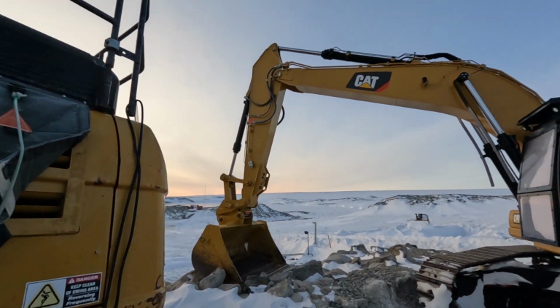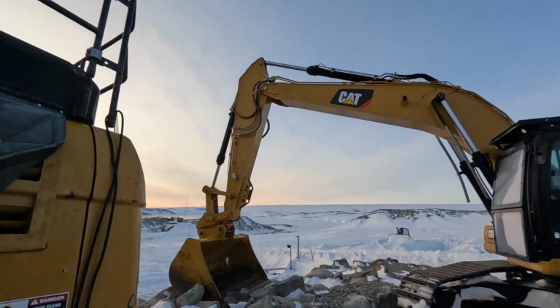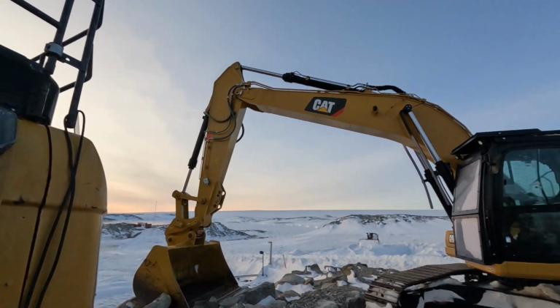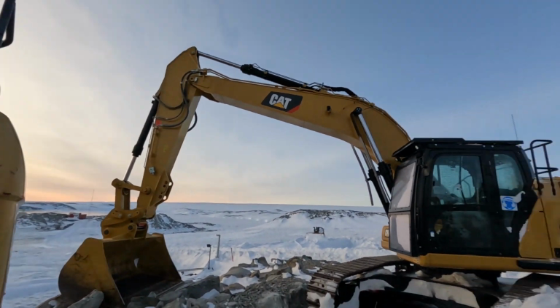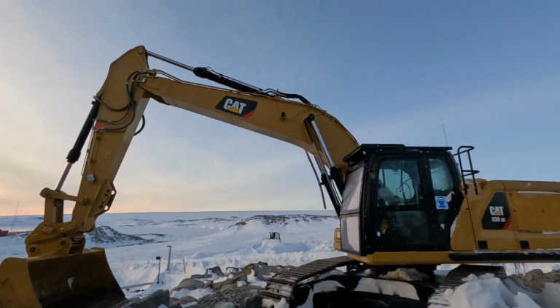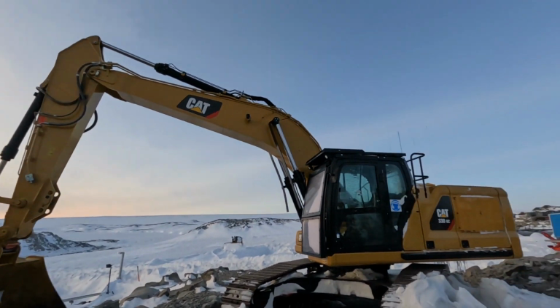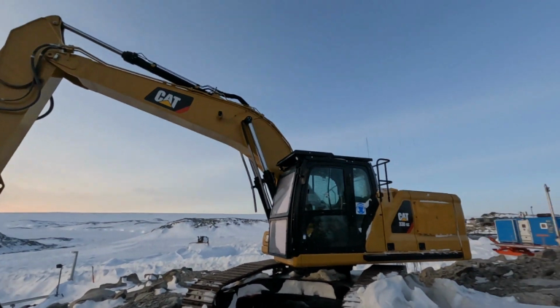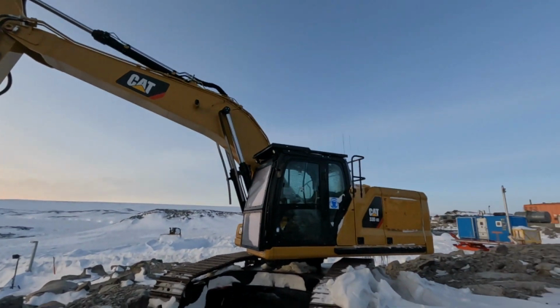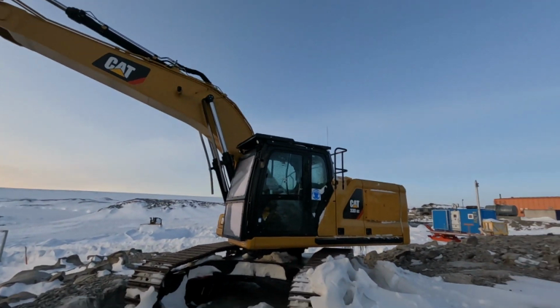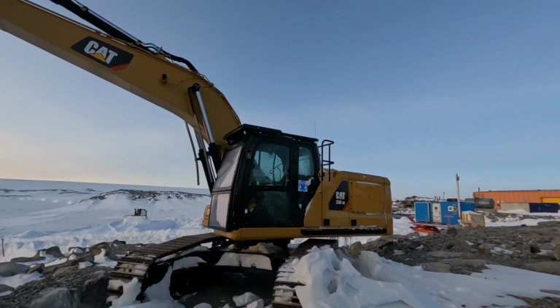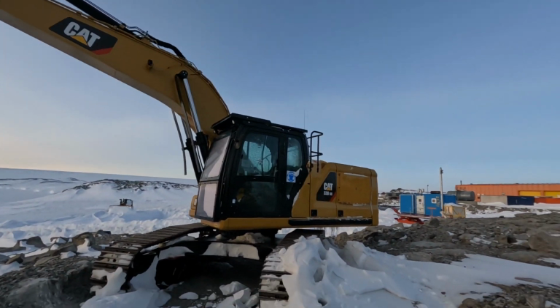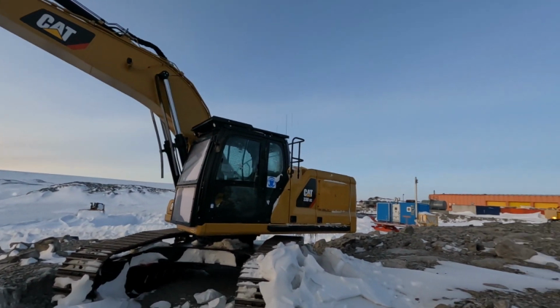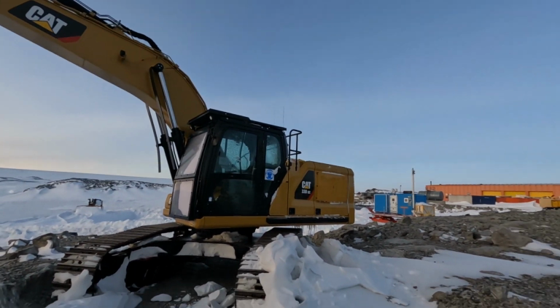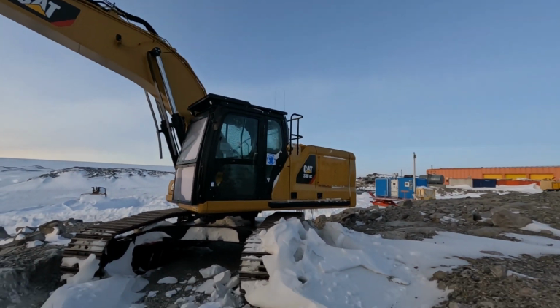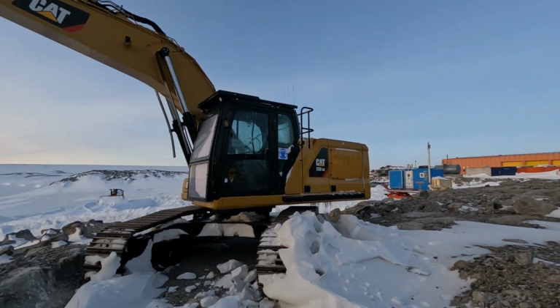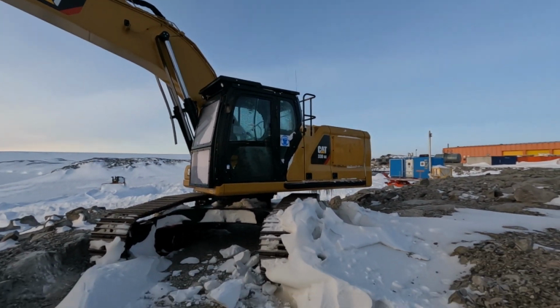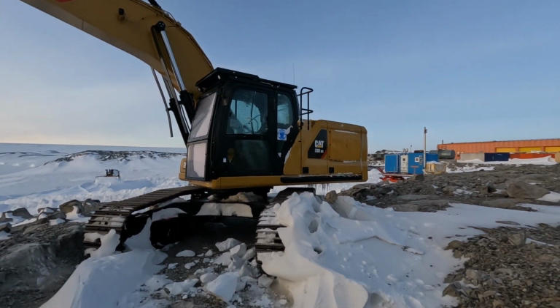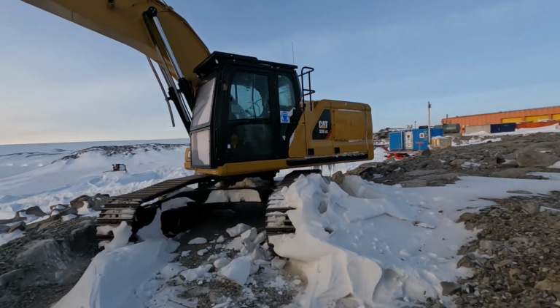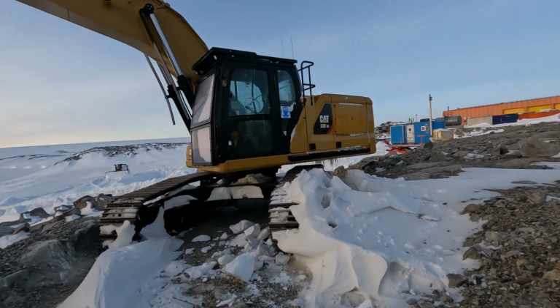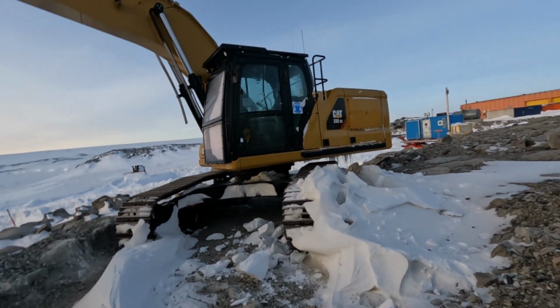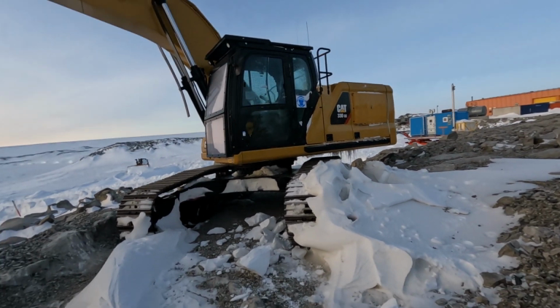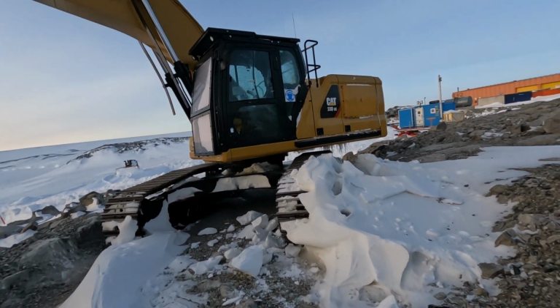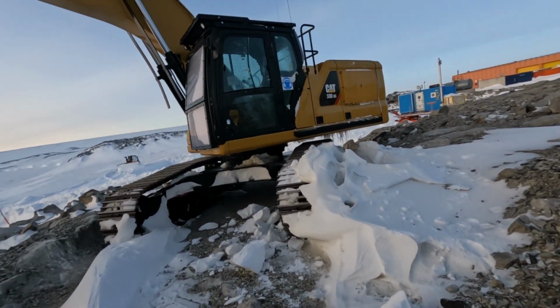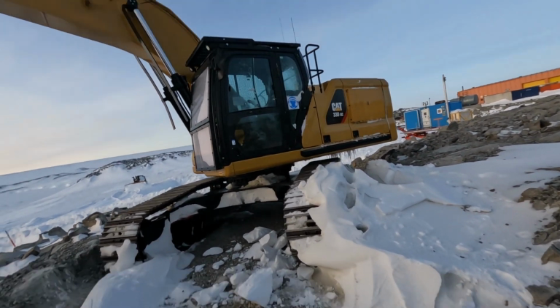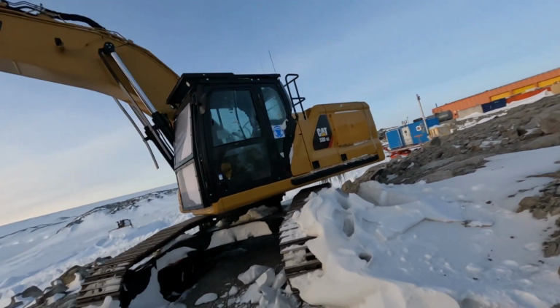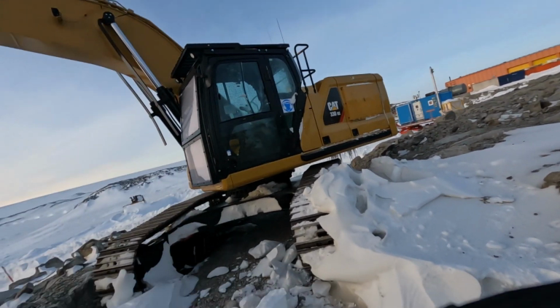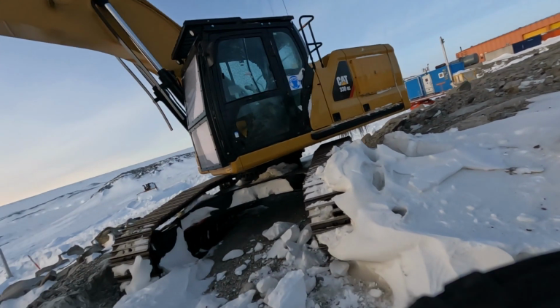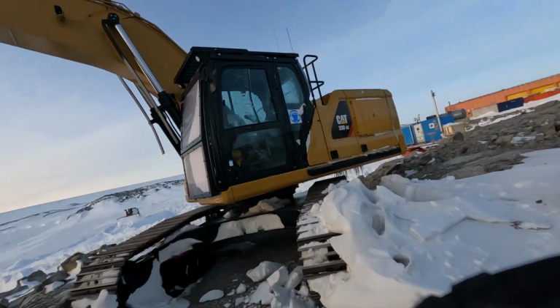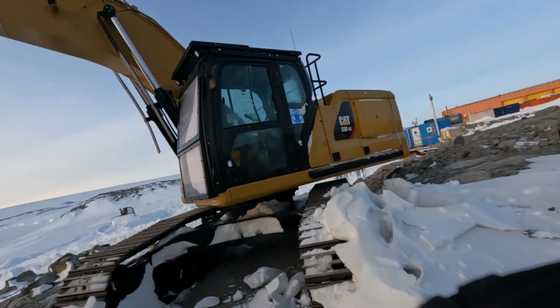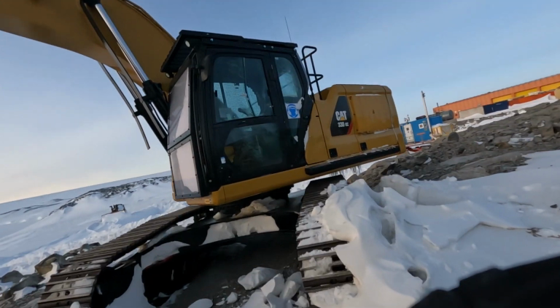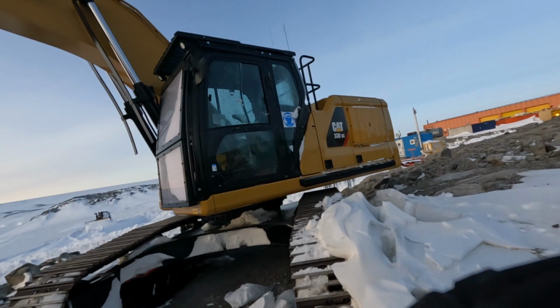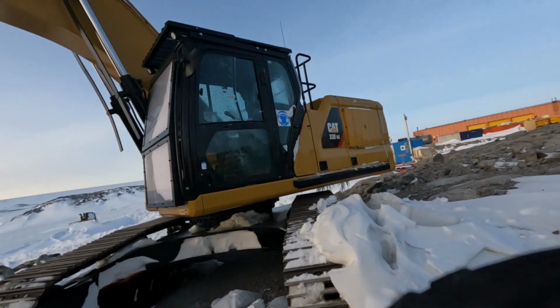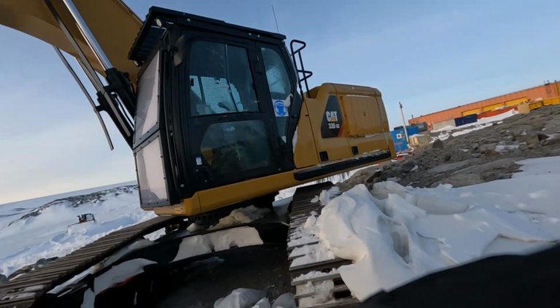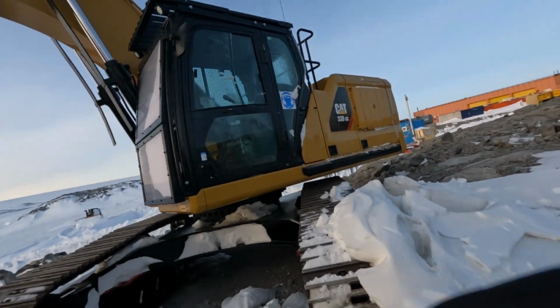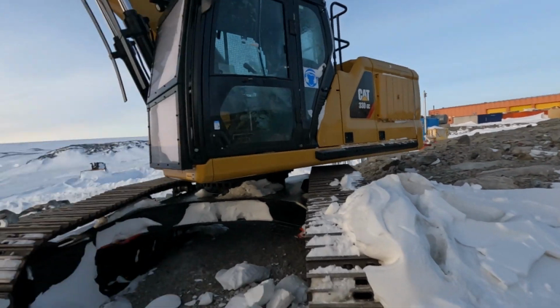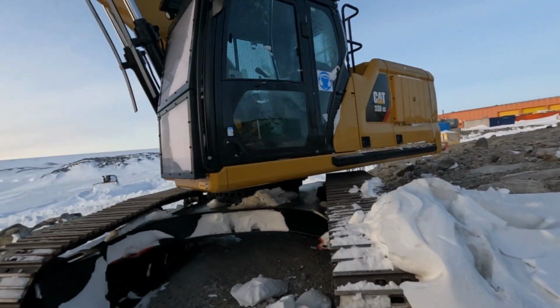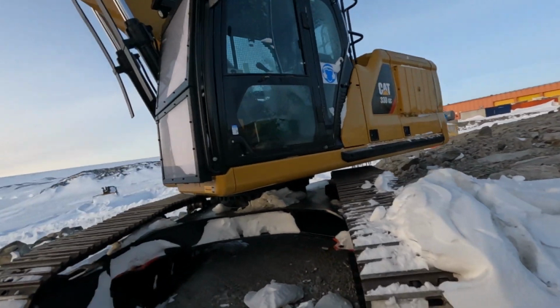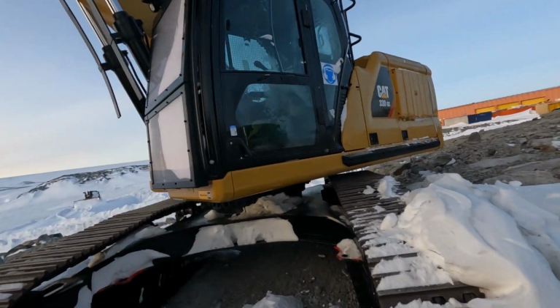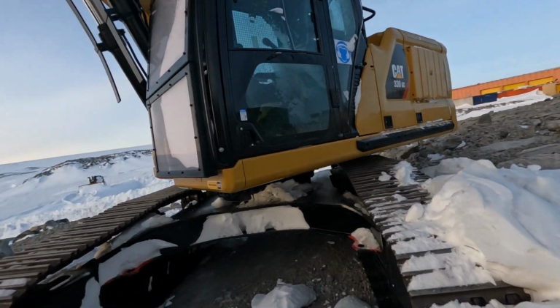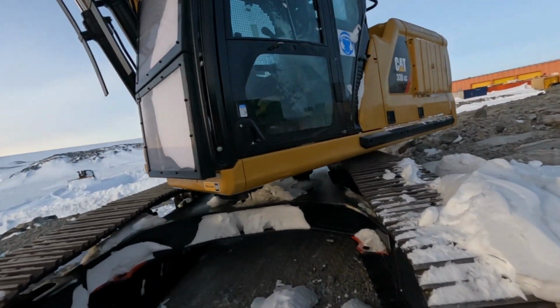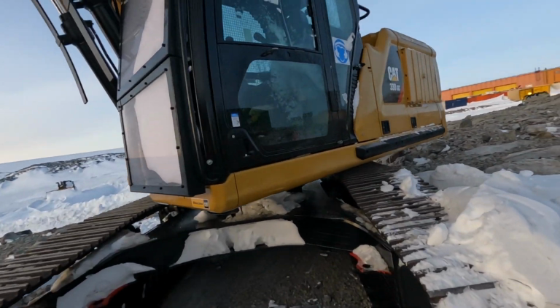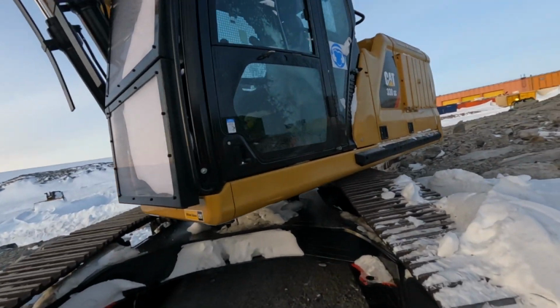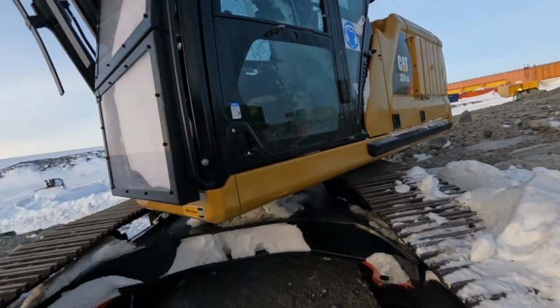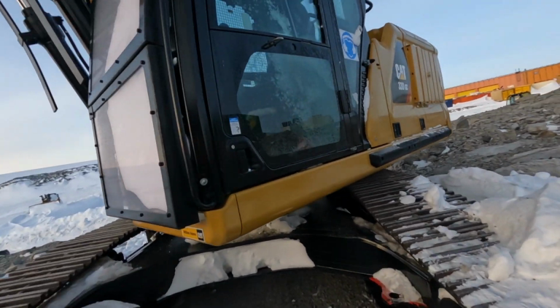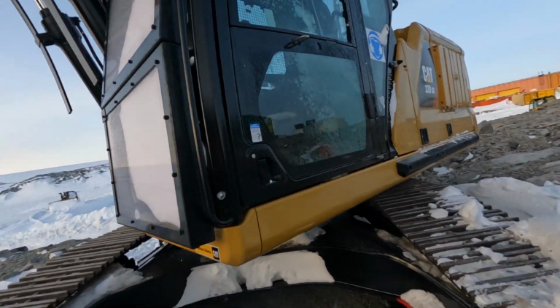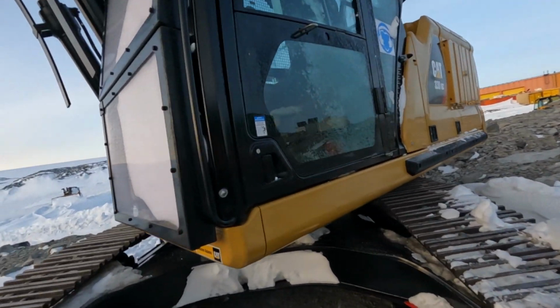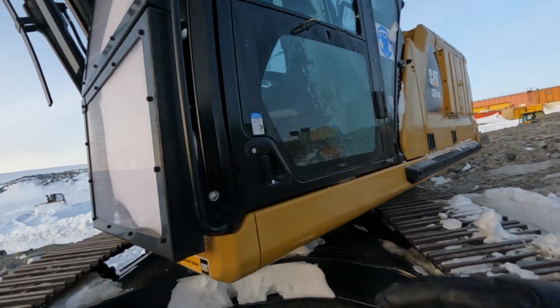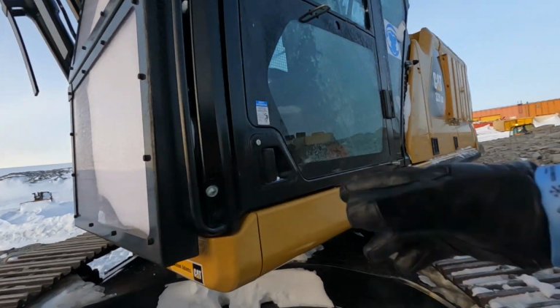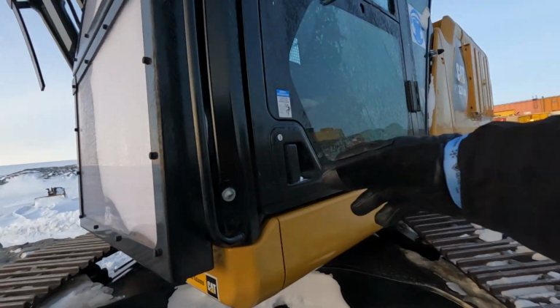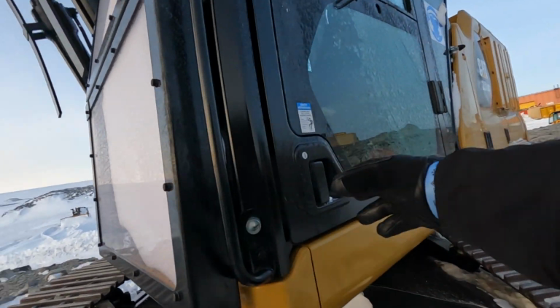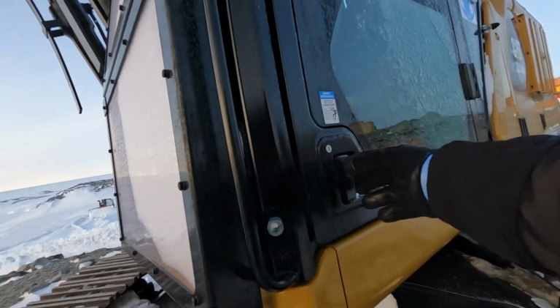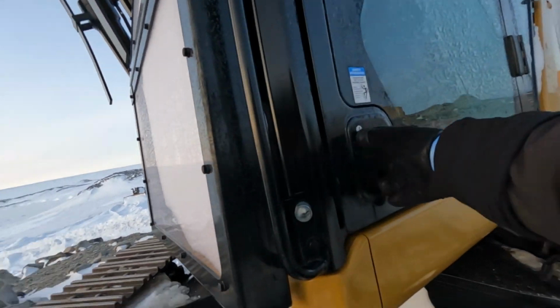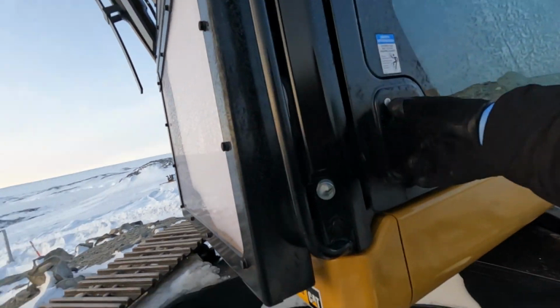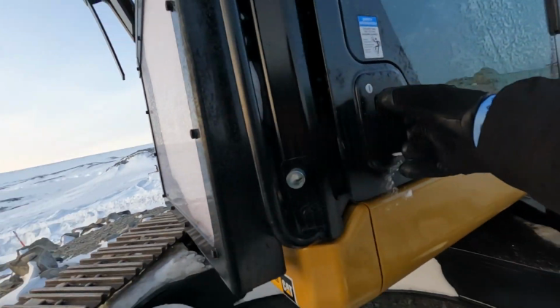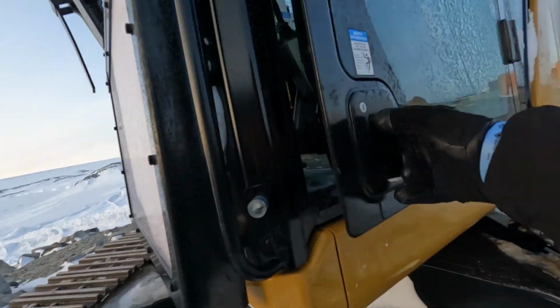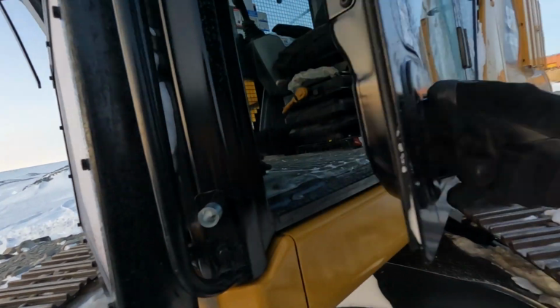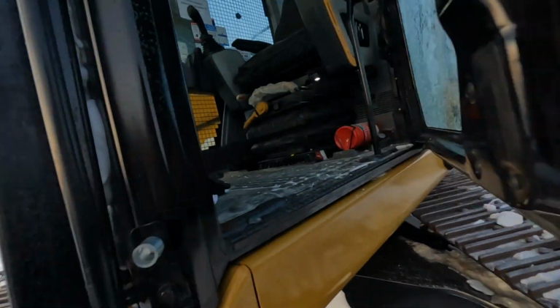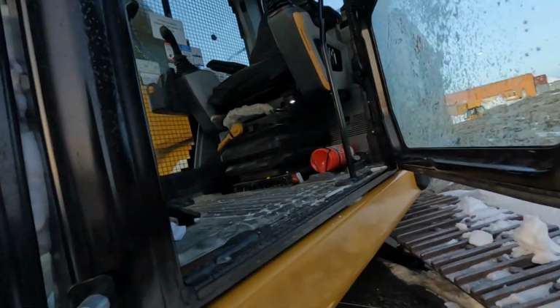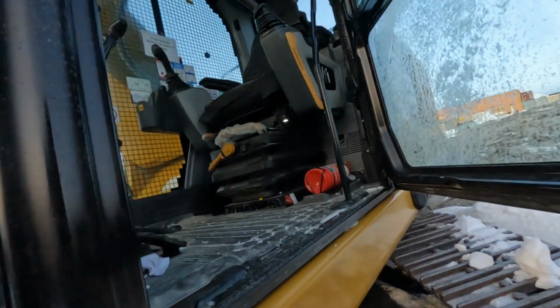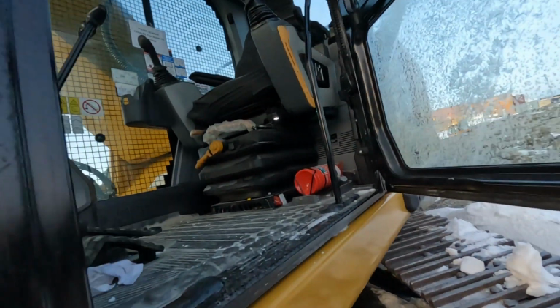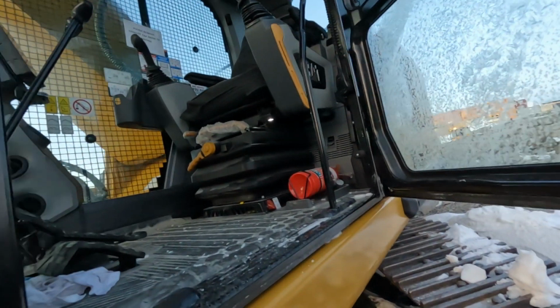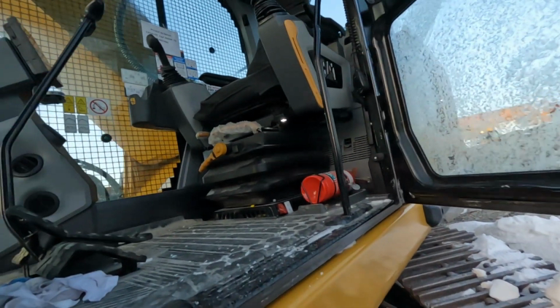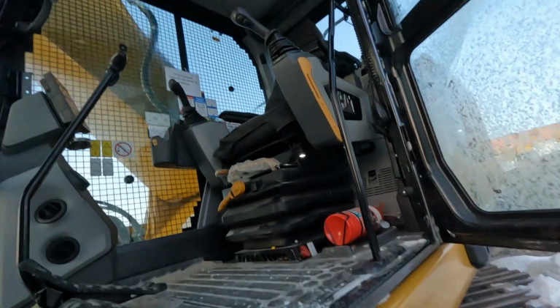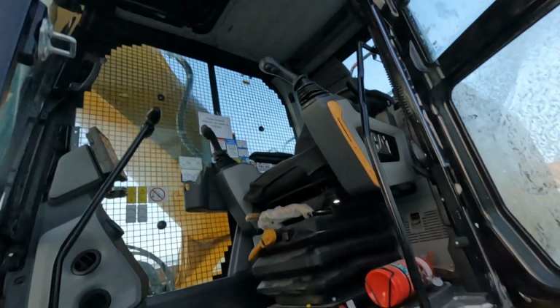Here we go — it's been sitting for a few months. It was all full of snow; had to melt it out with a Herman Nelson.